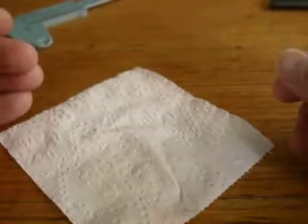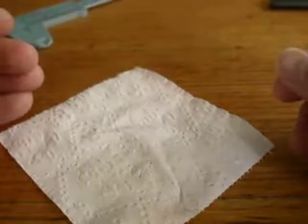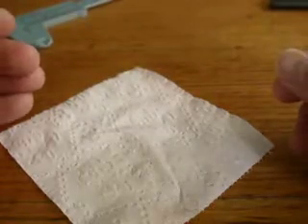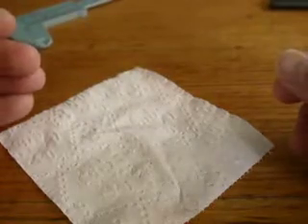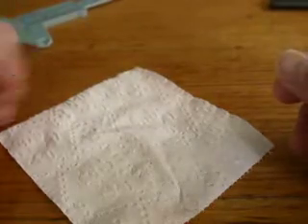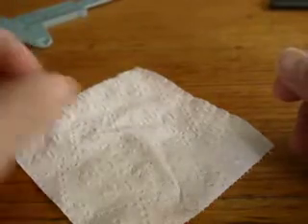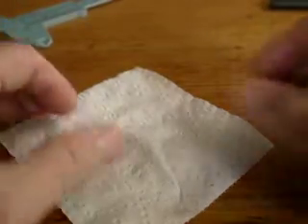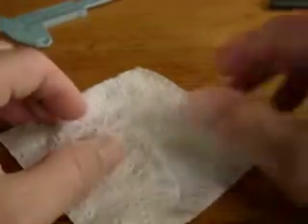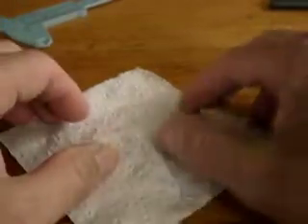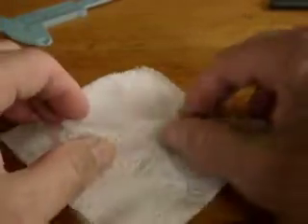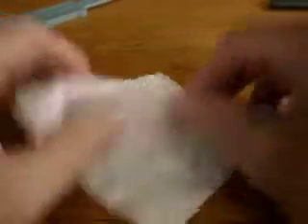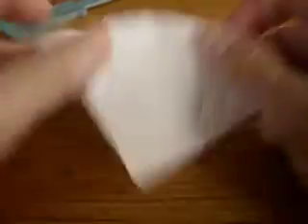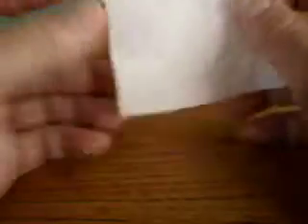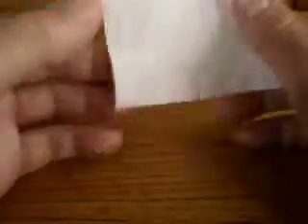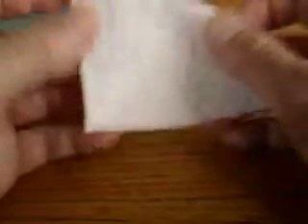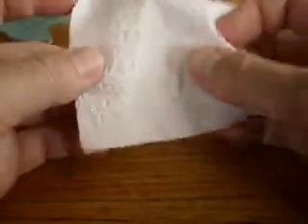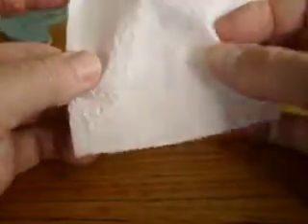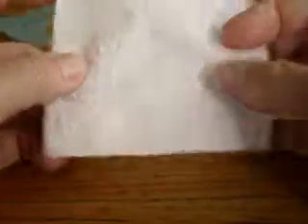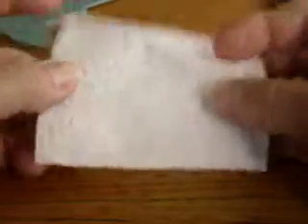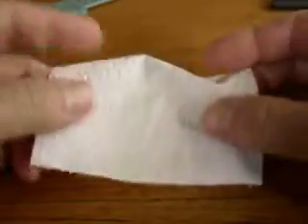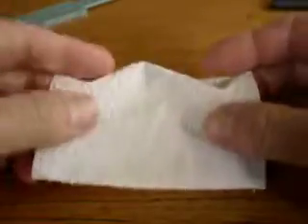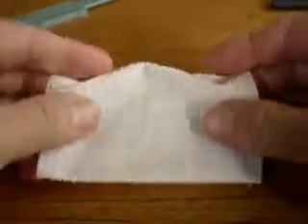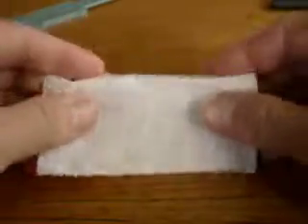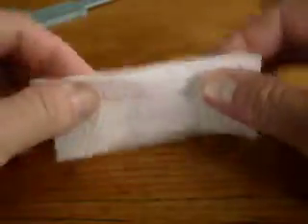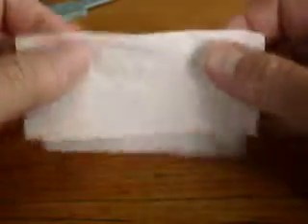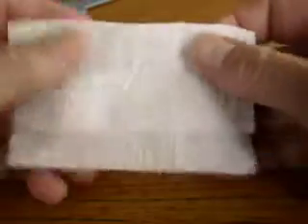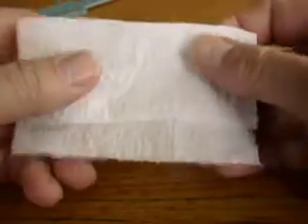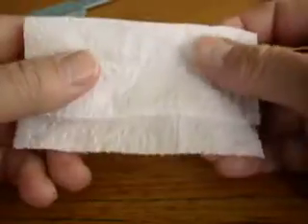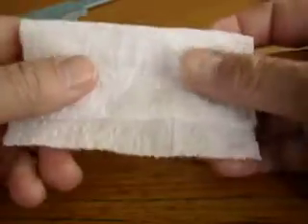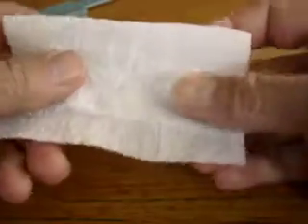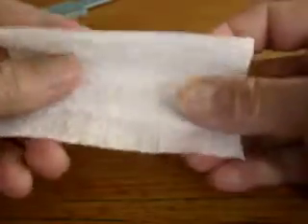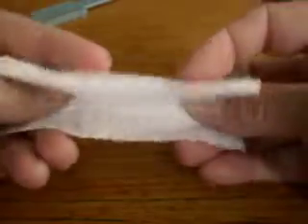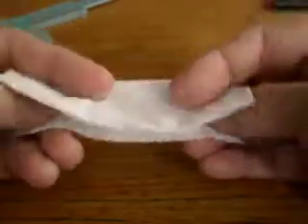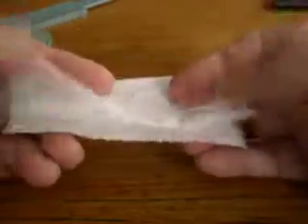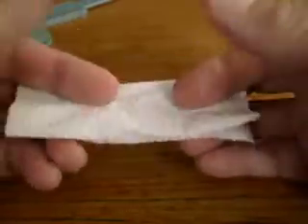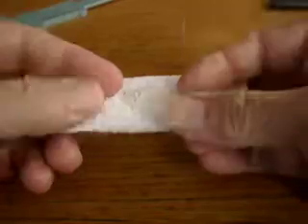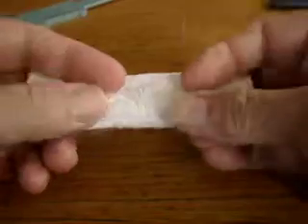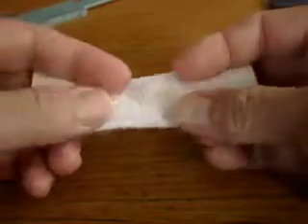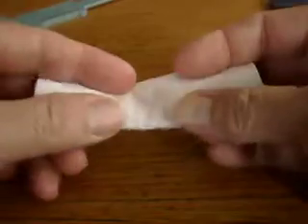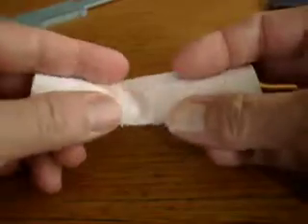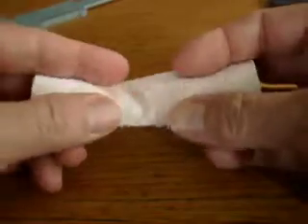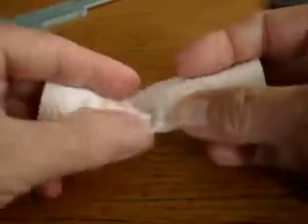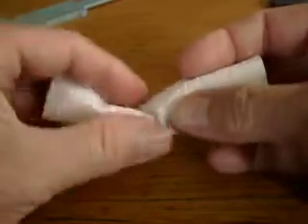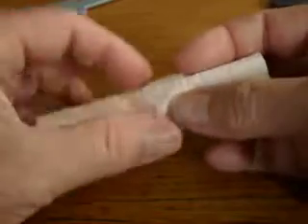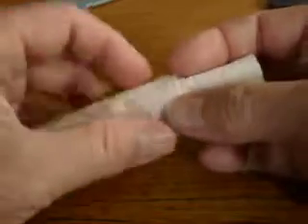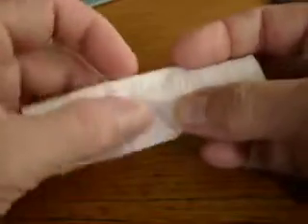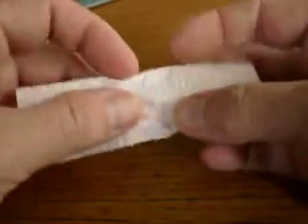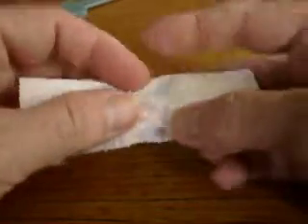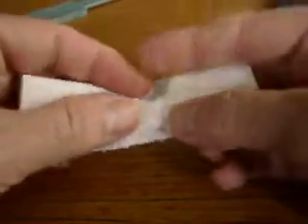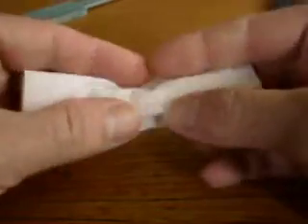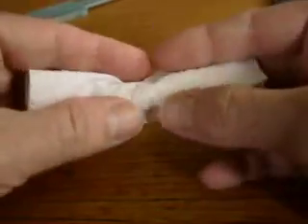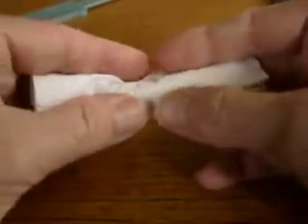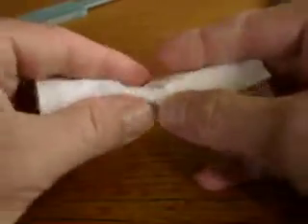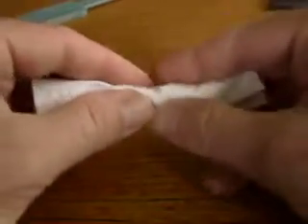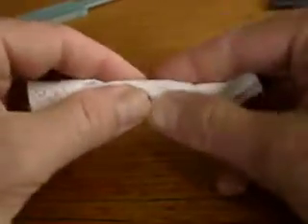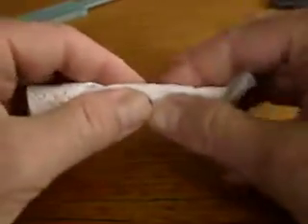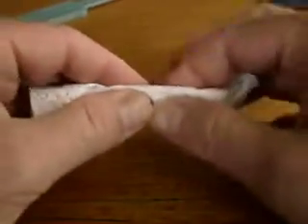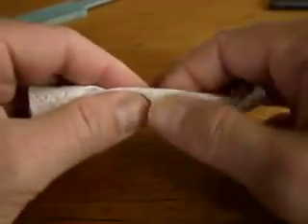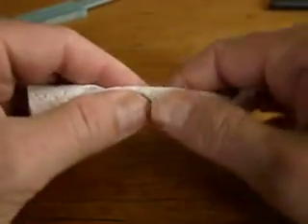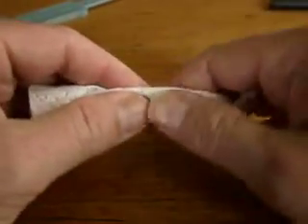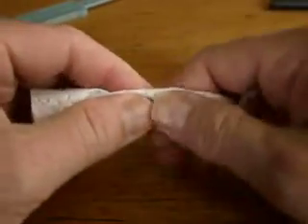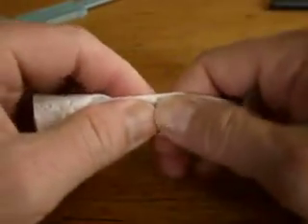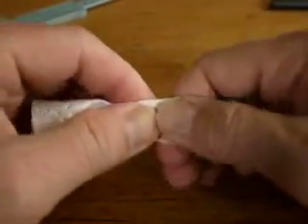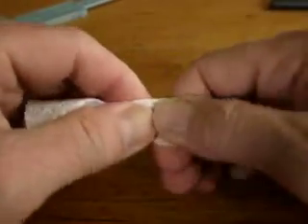I thought I'd do a quick demonstration of how I stopped the bleeding on my finger after I've got a good drop of blood.